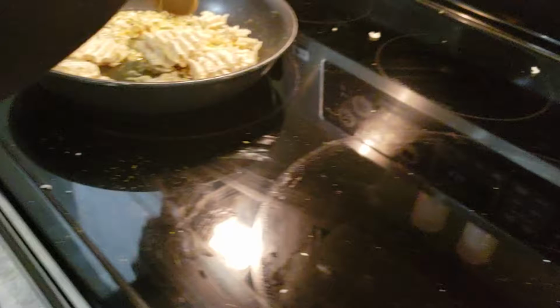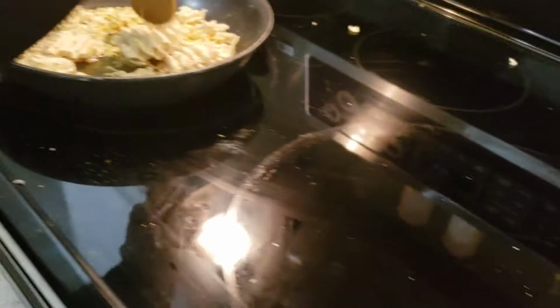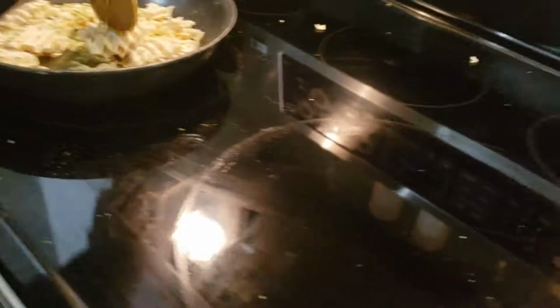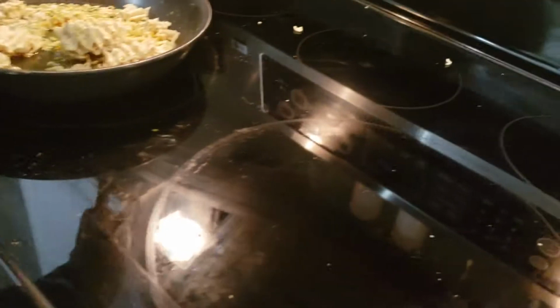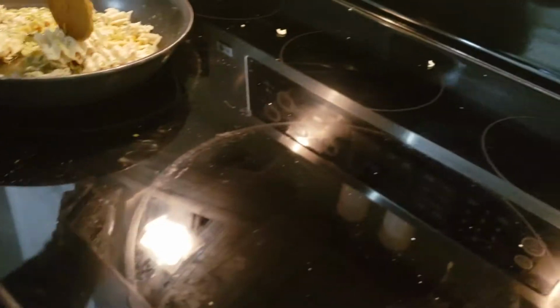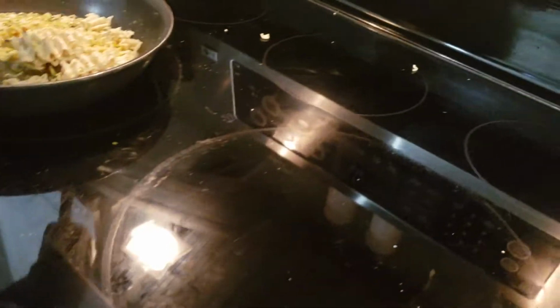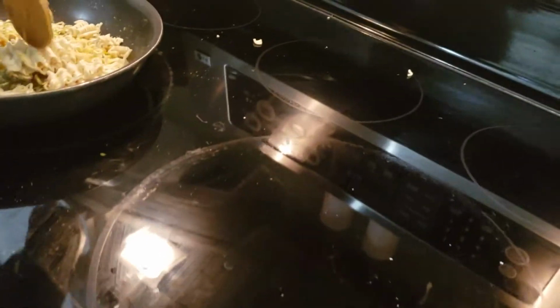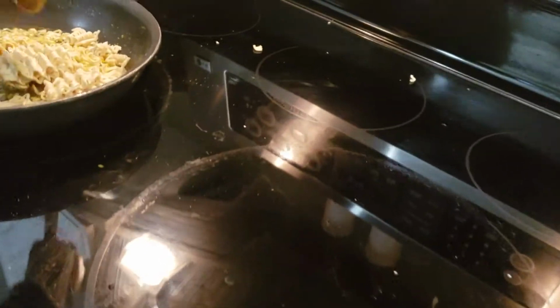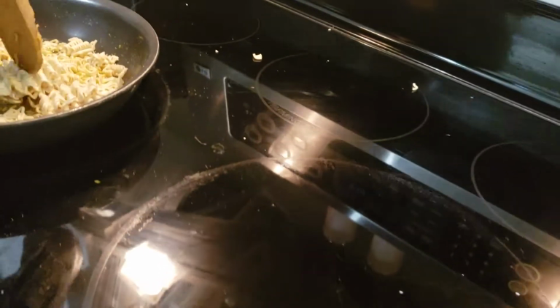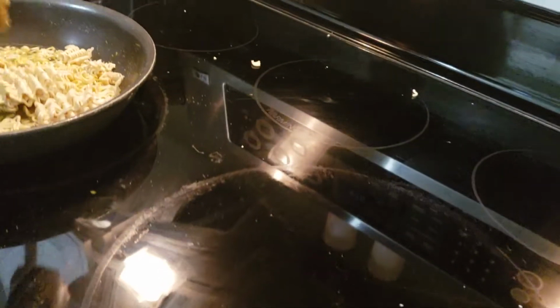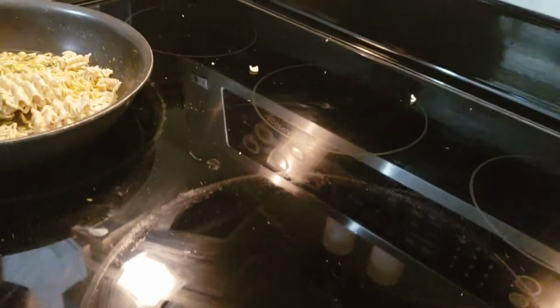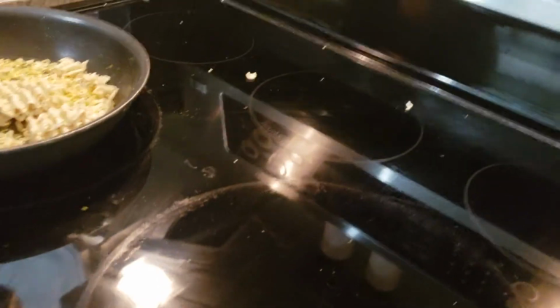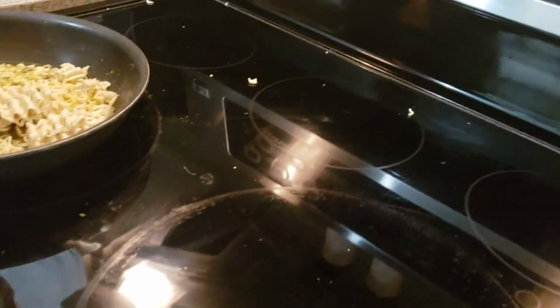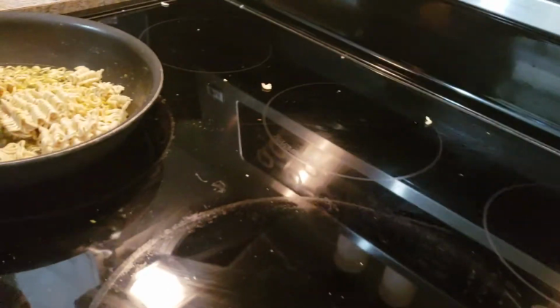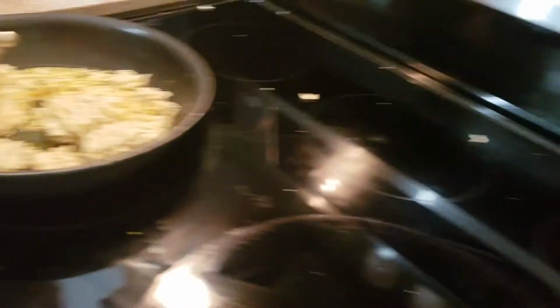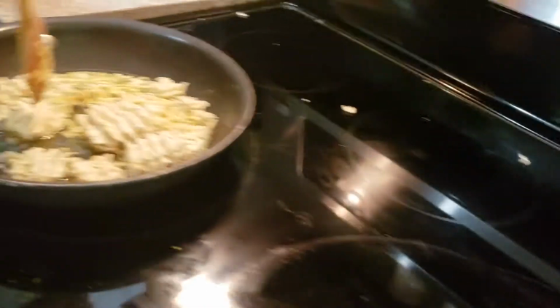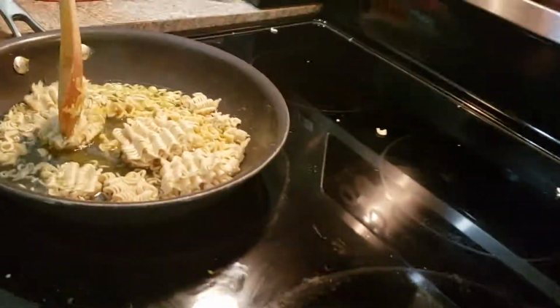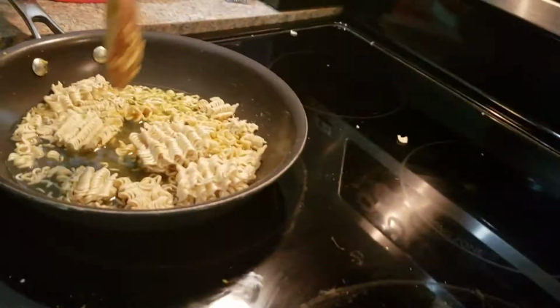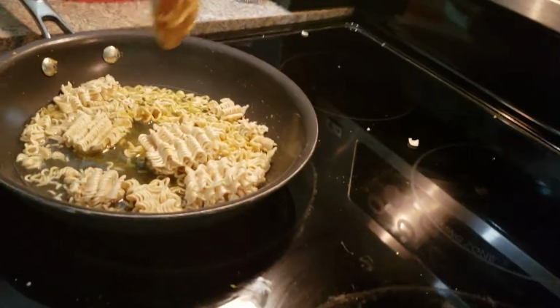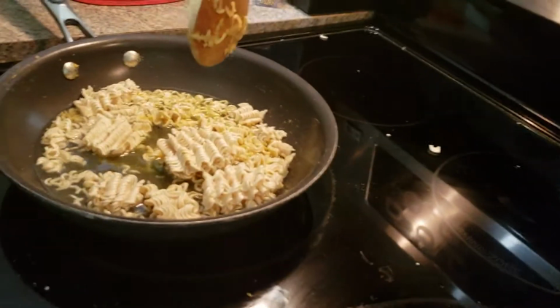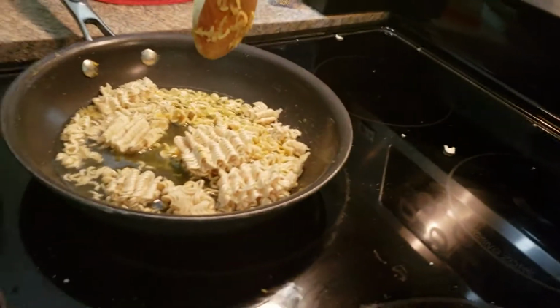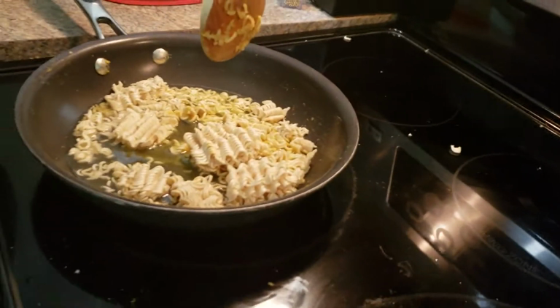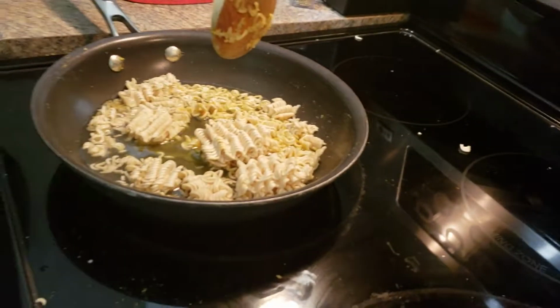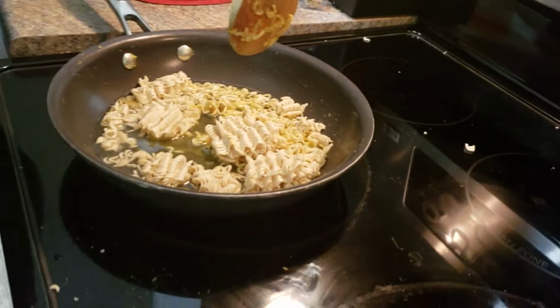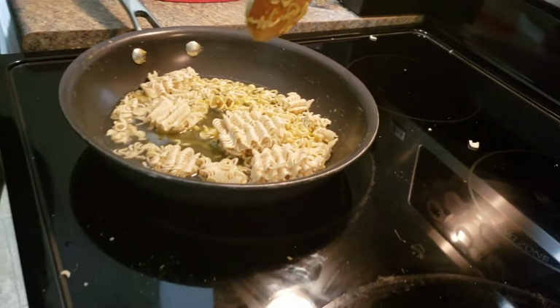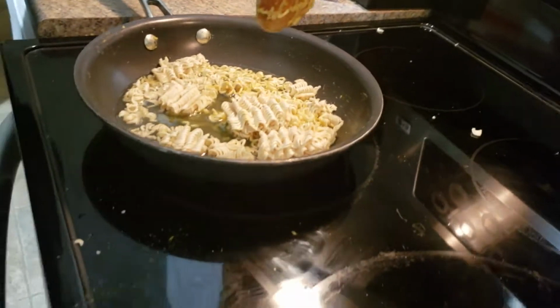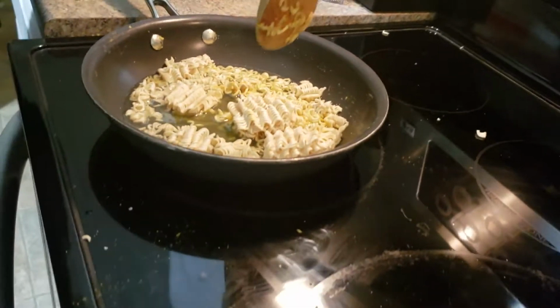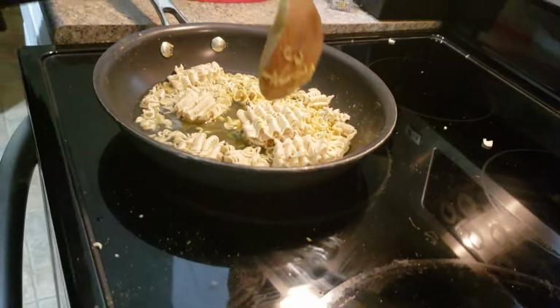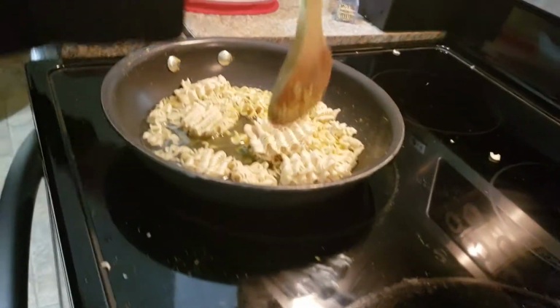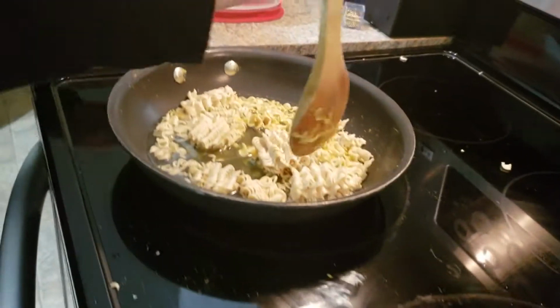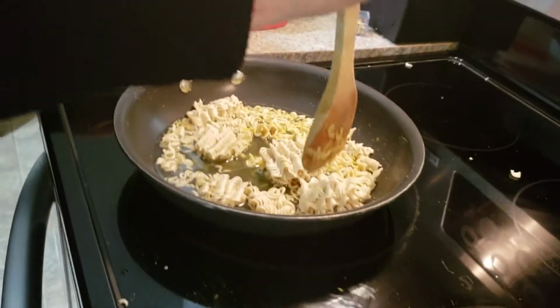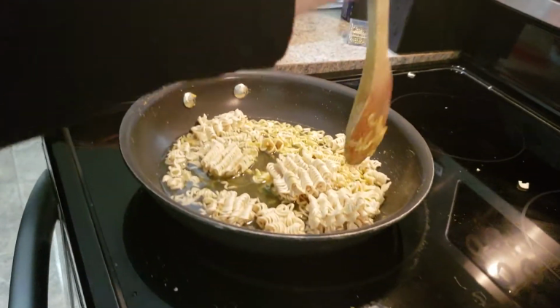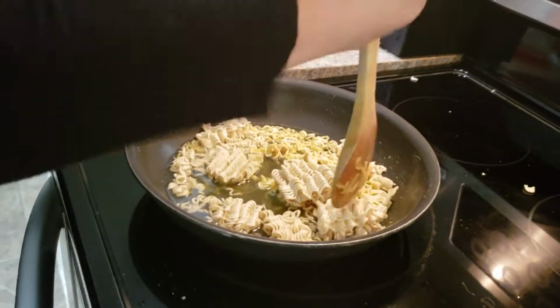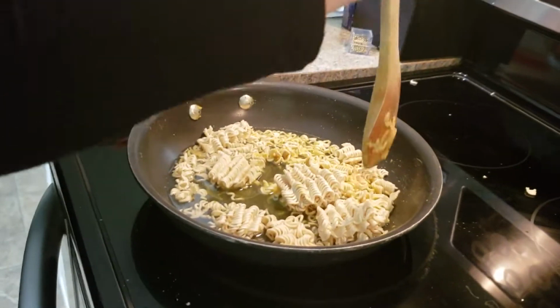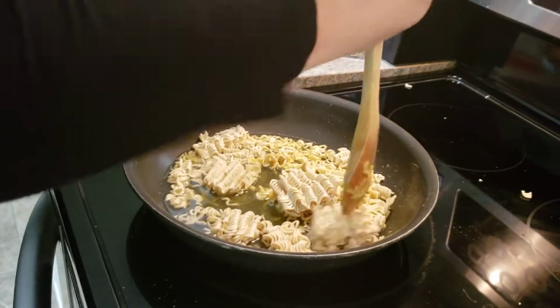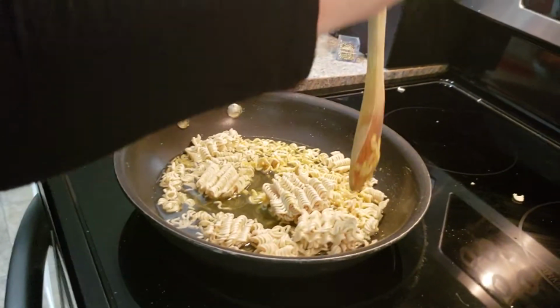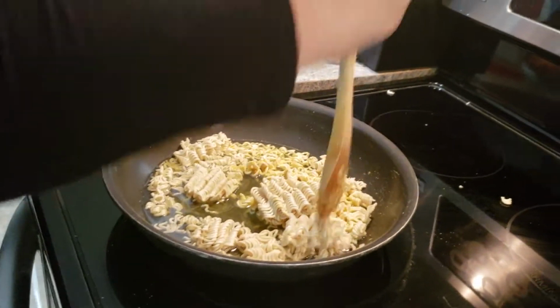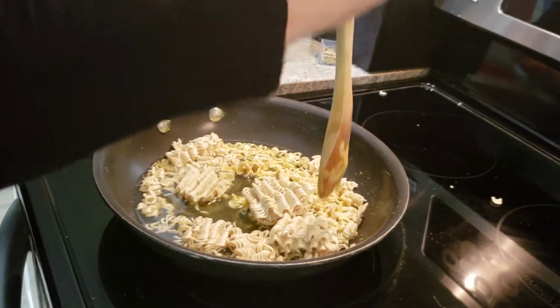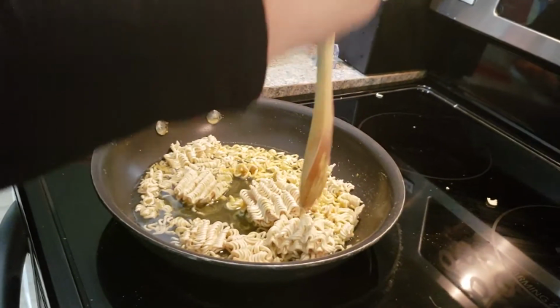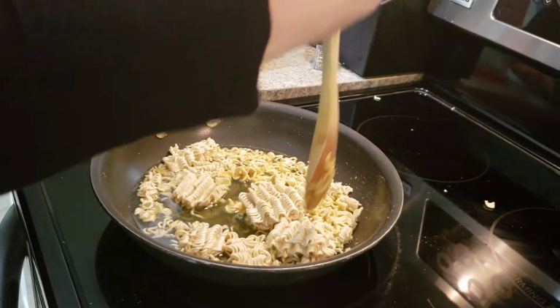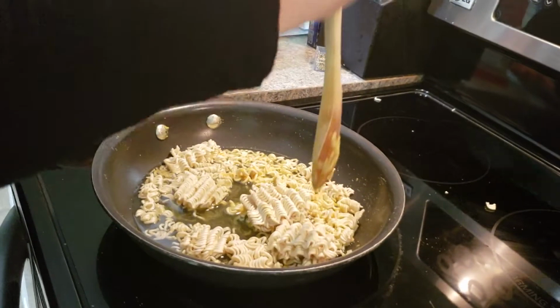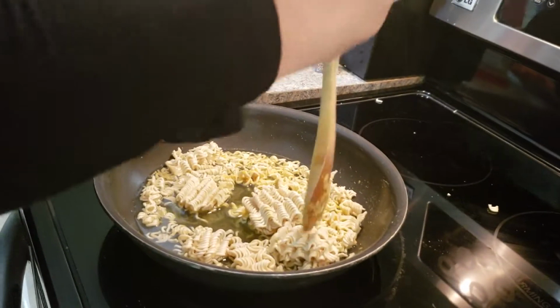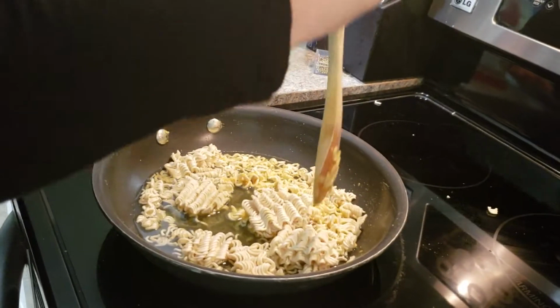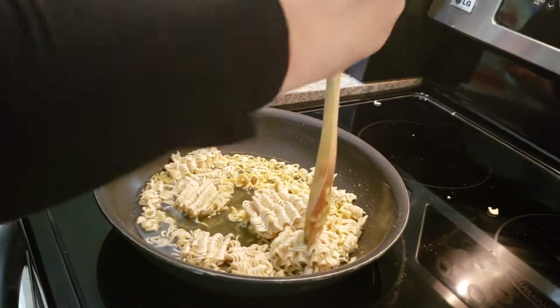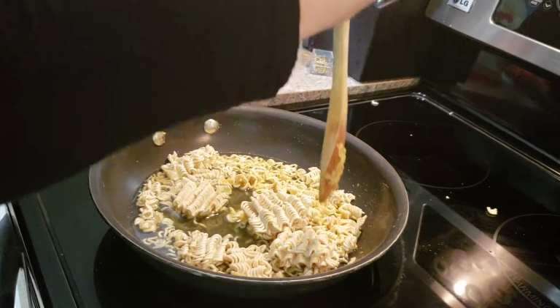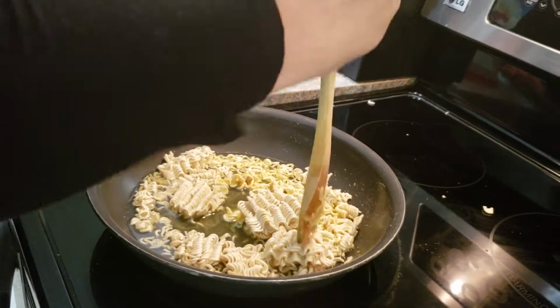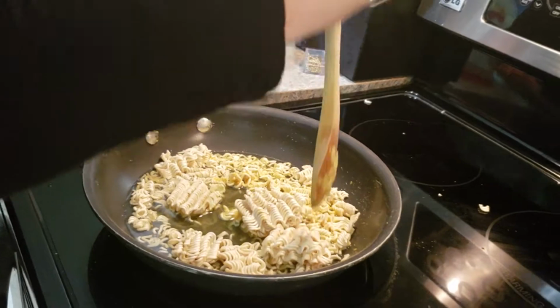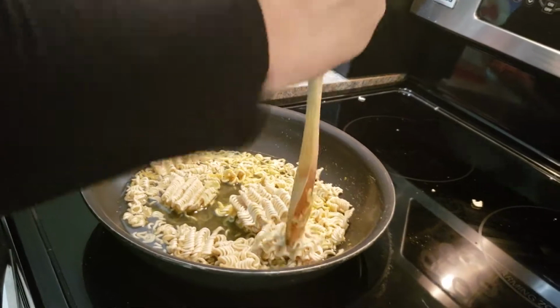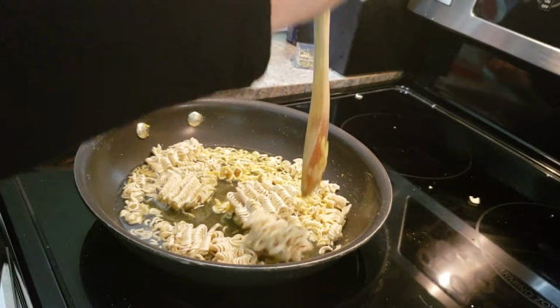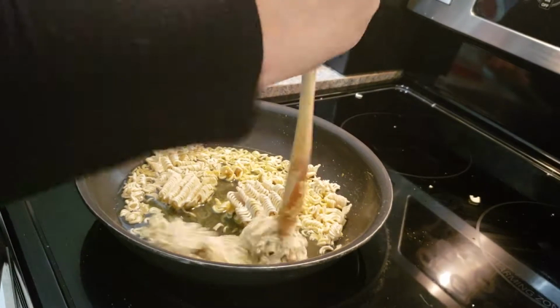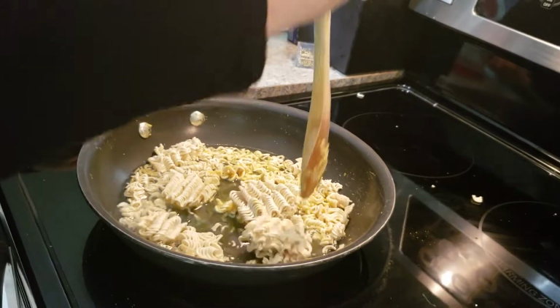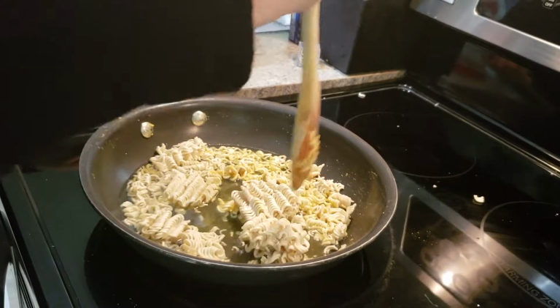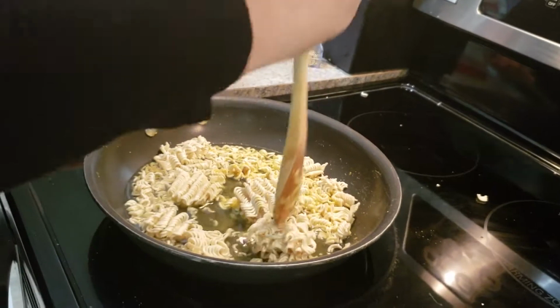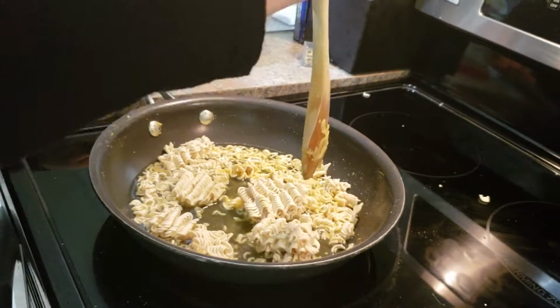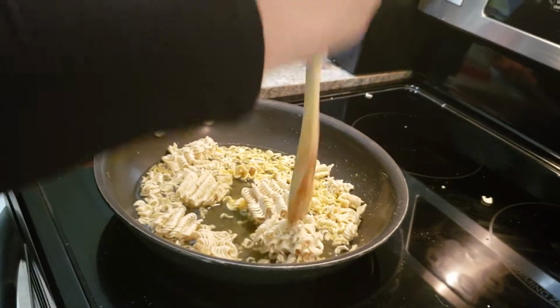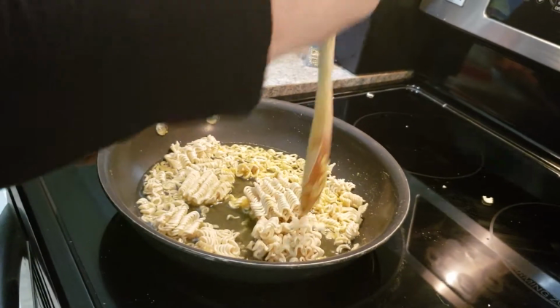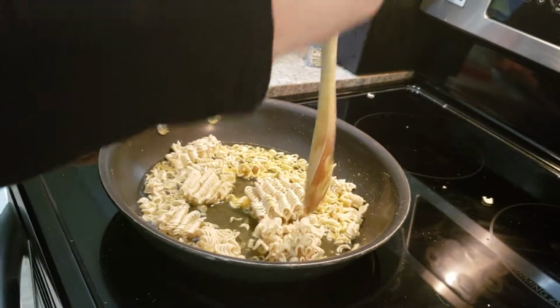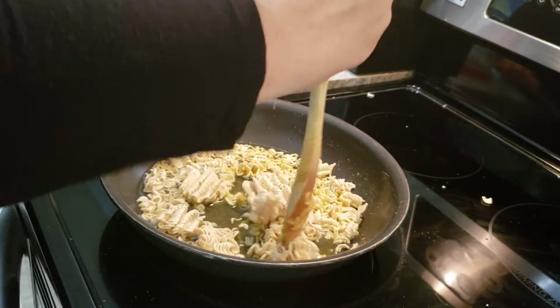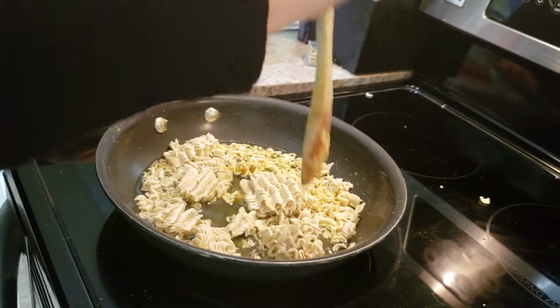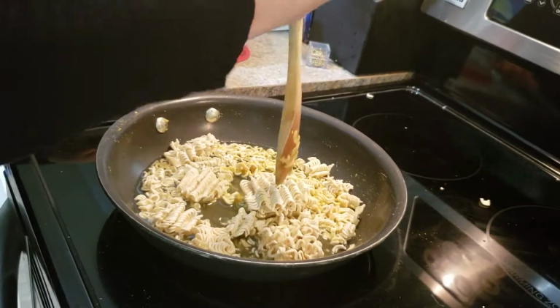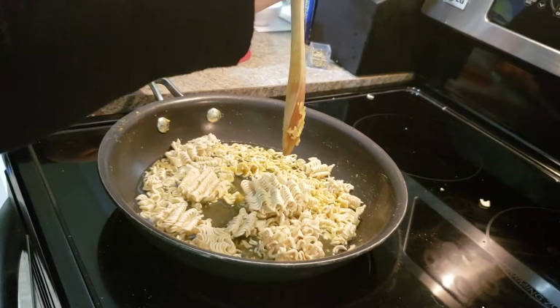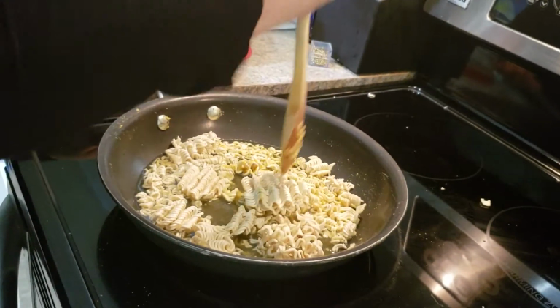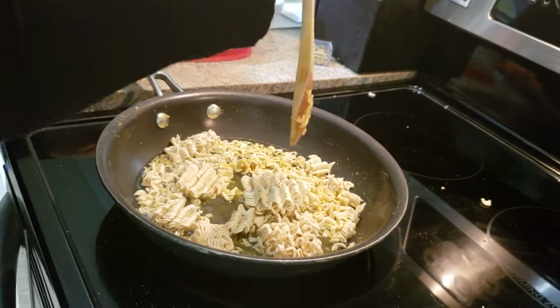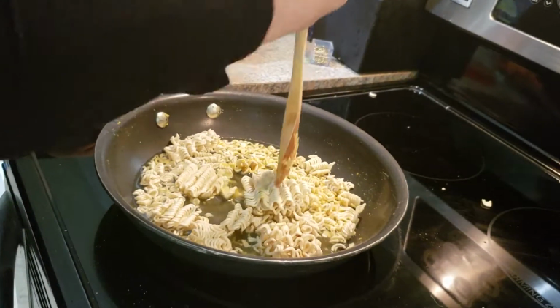Okay, the next thing is — this is part two, by the way. You have to break this up. I have to record this part because it doesn't work. And my mom's going to be doing this part.